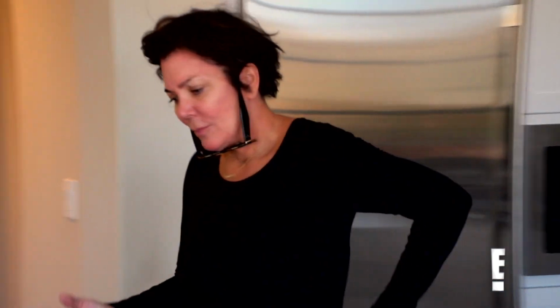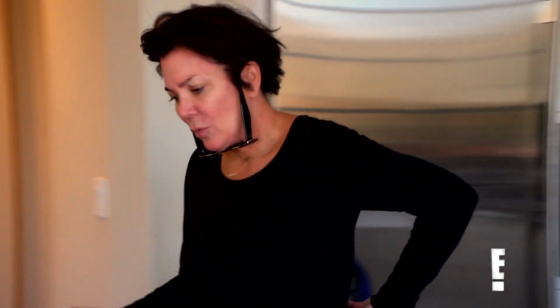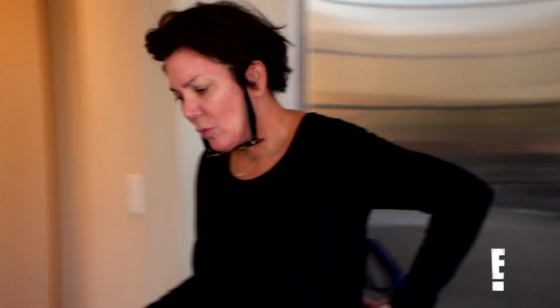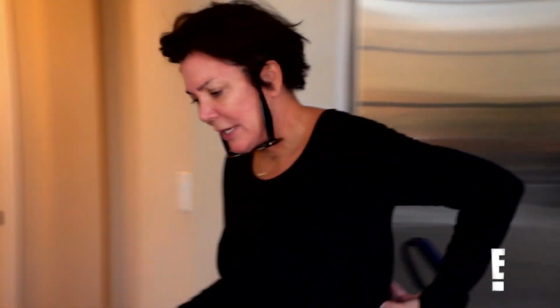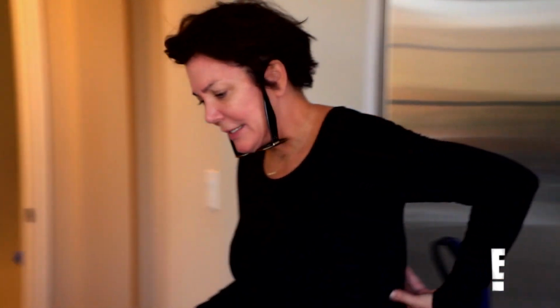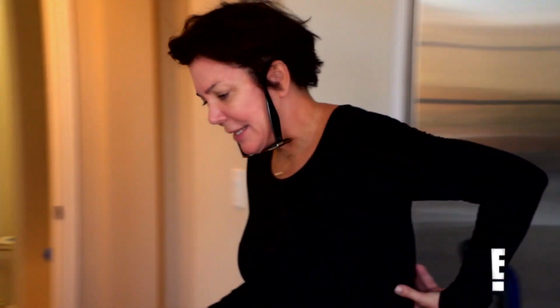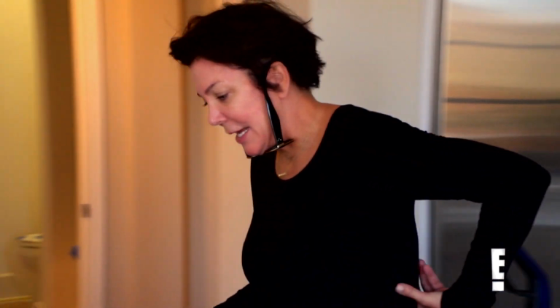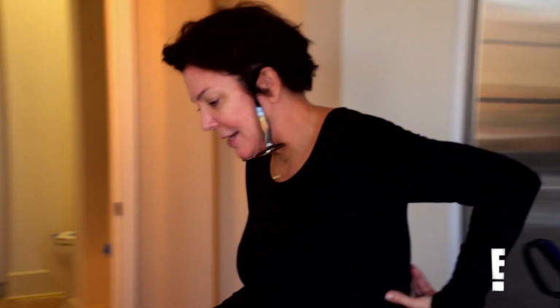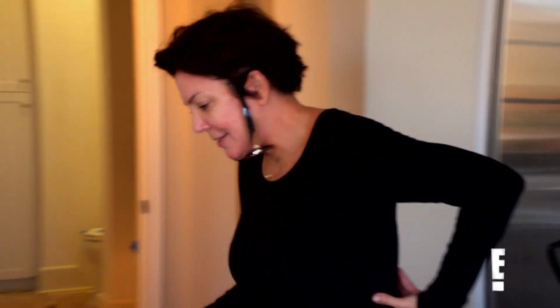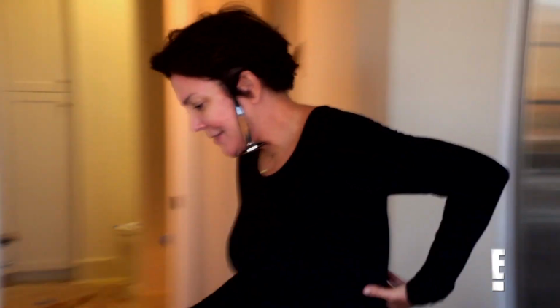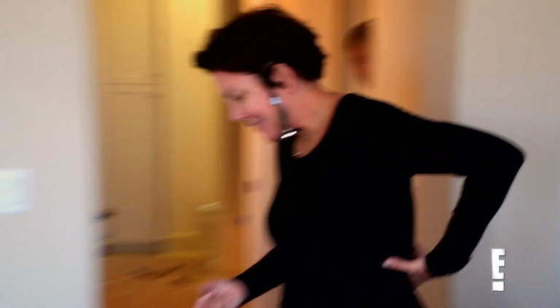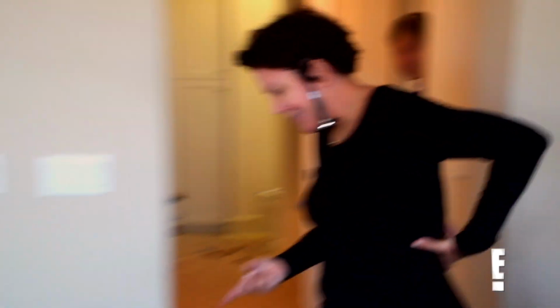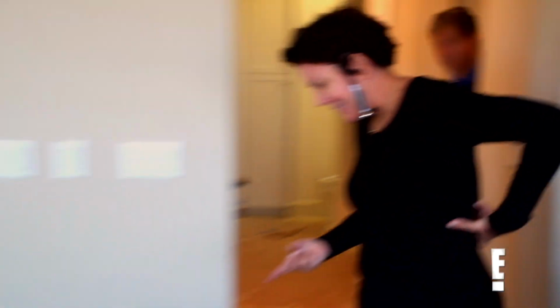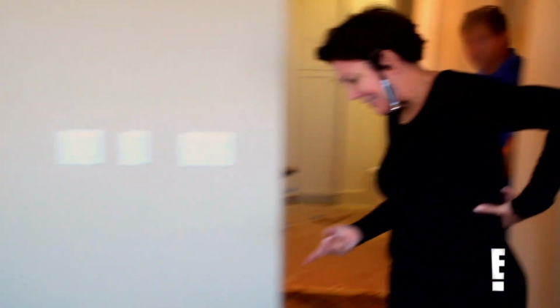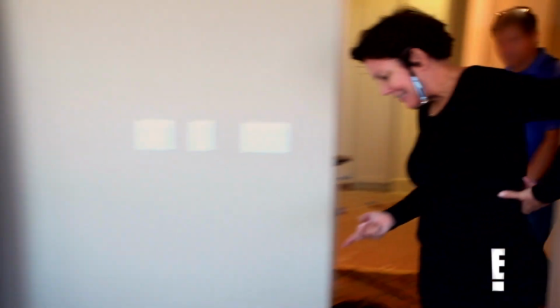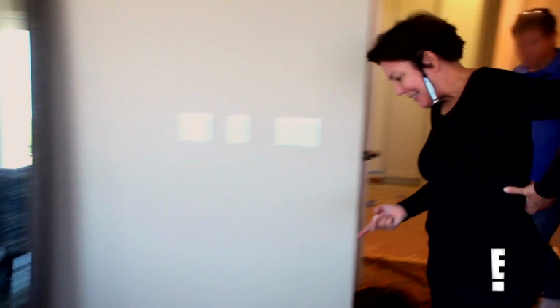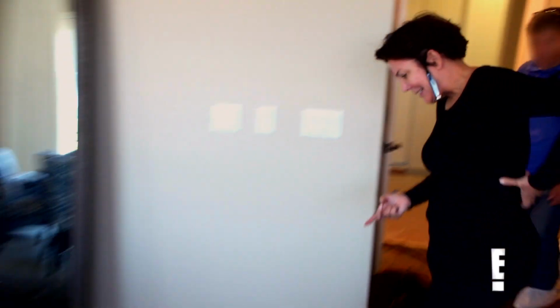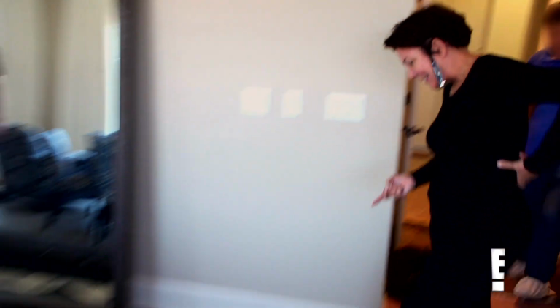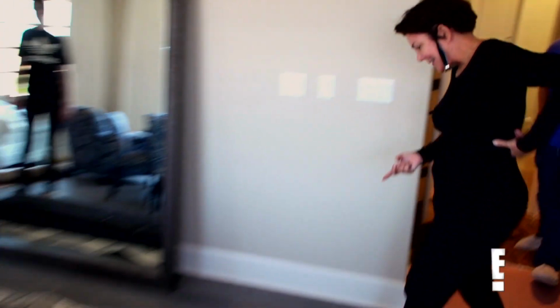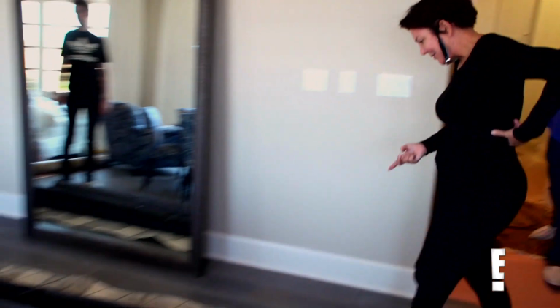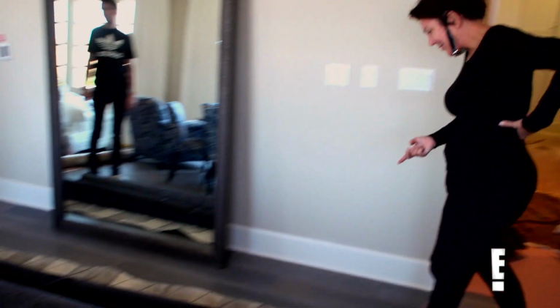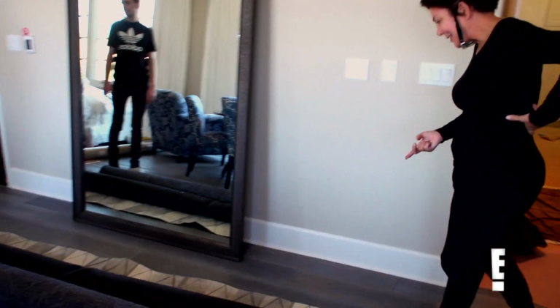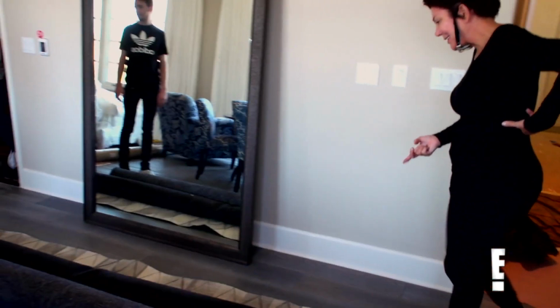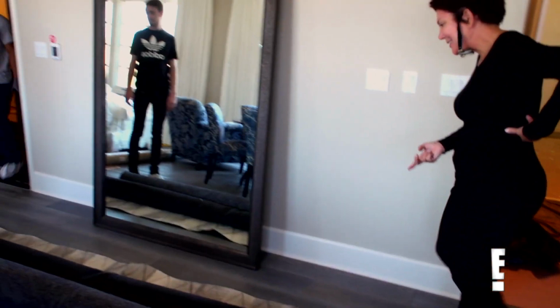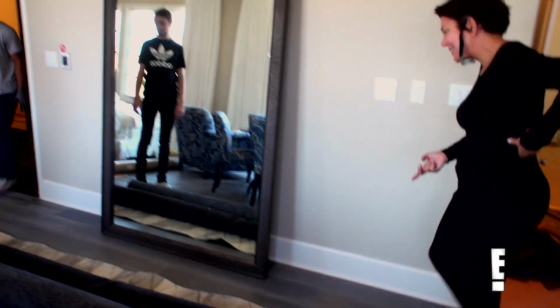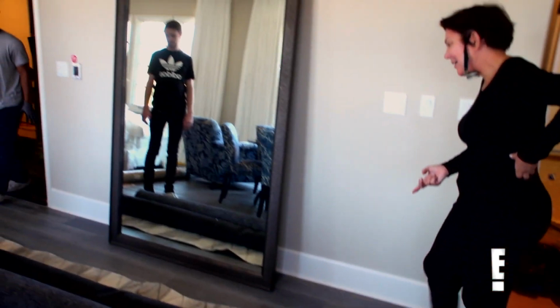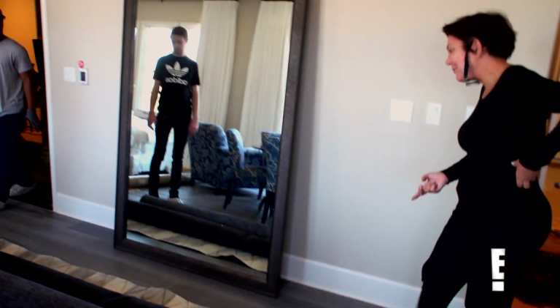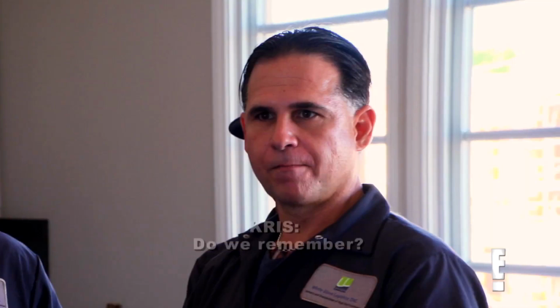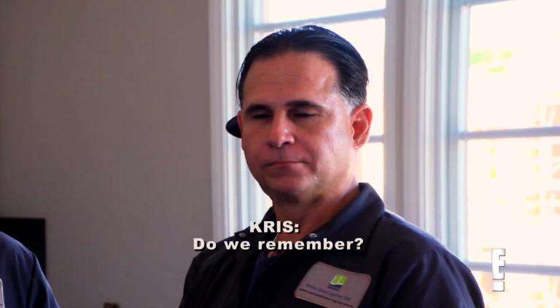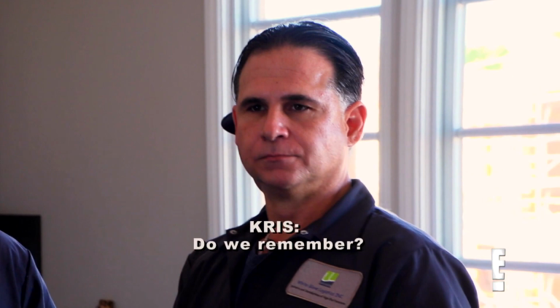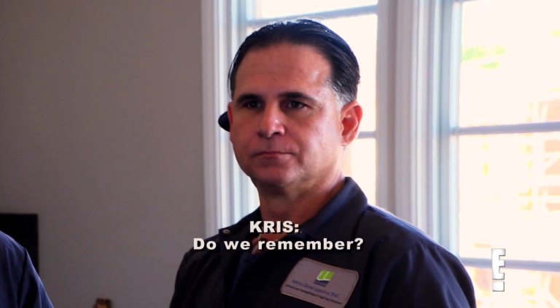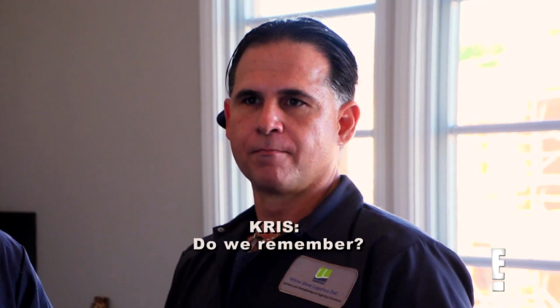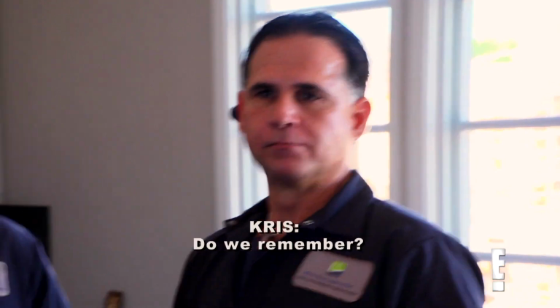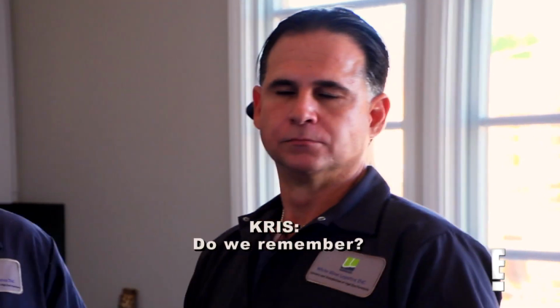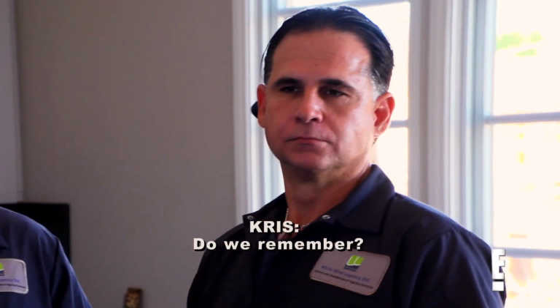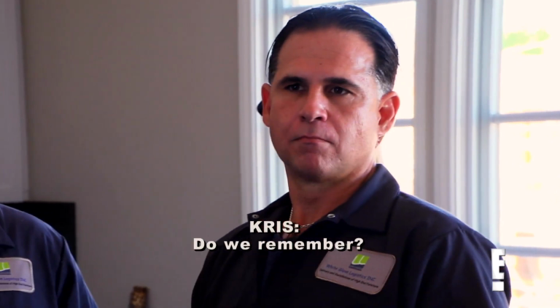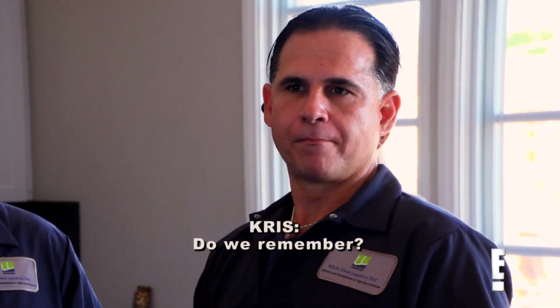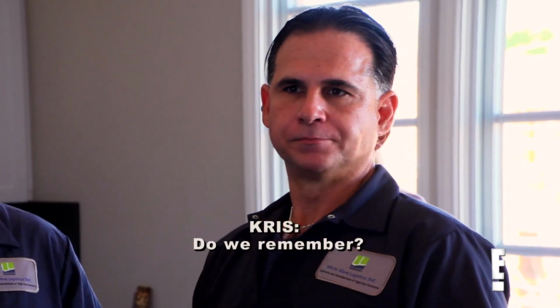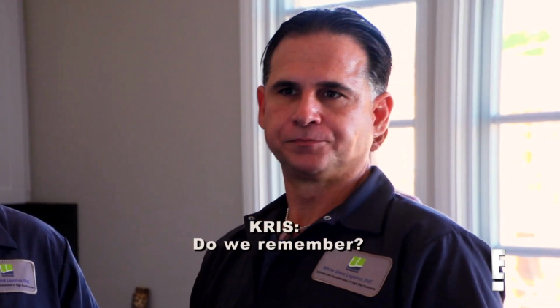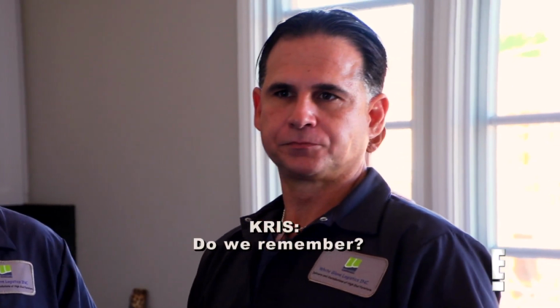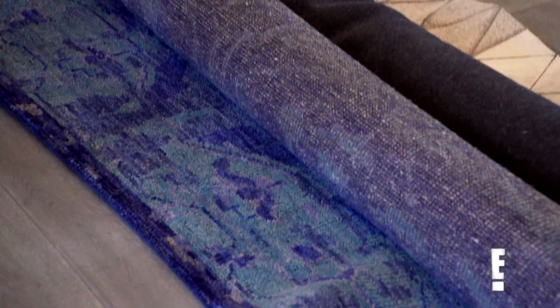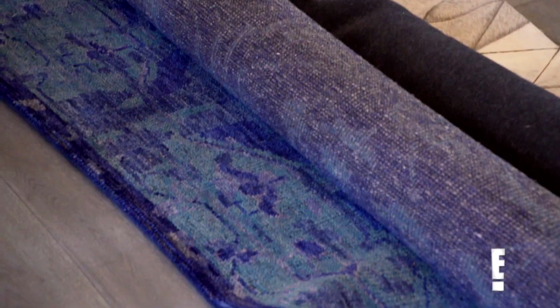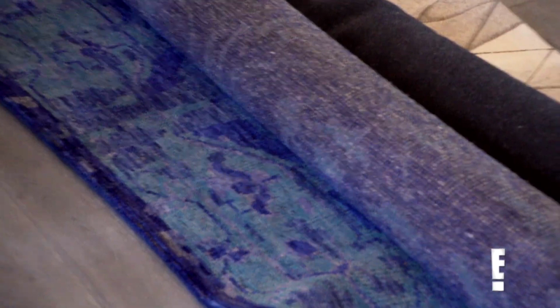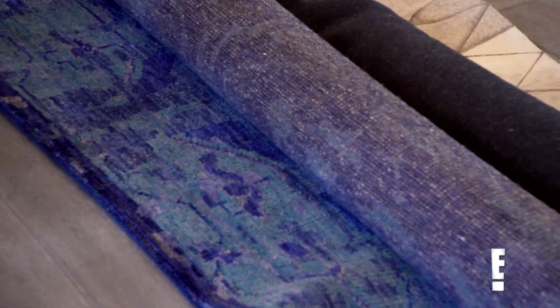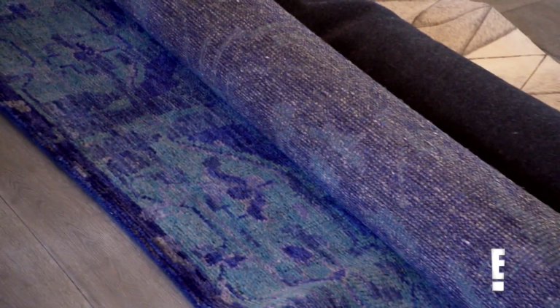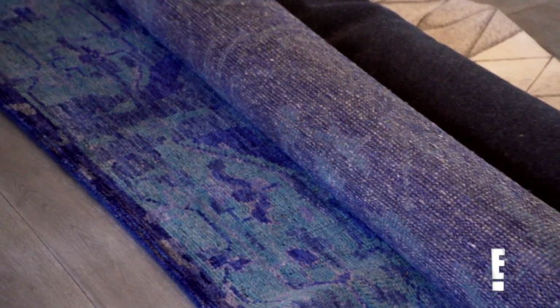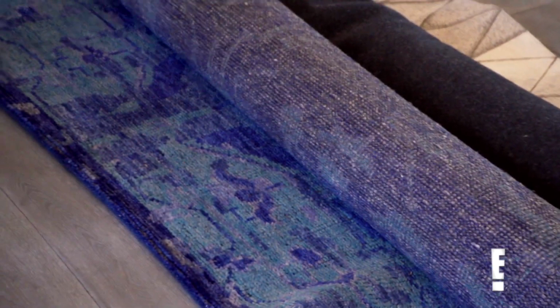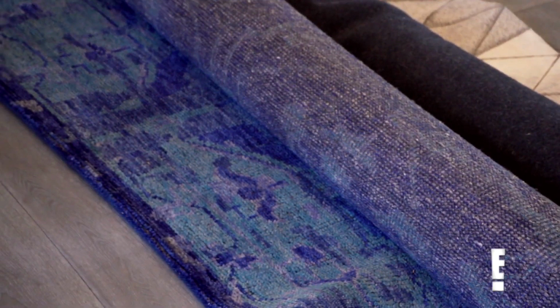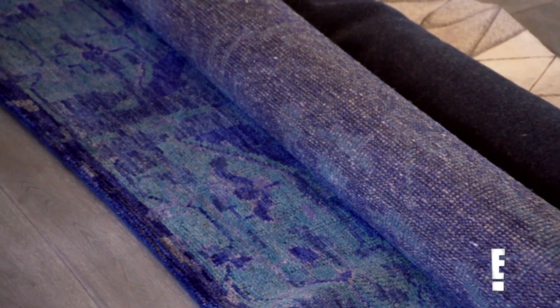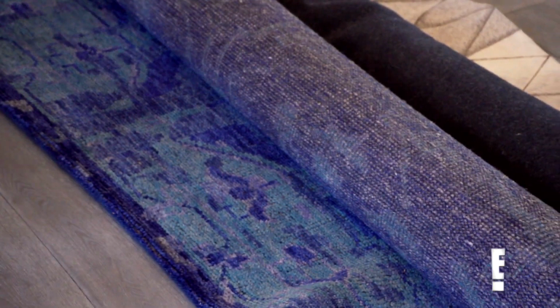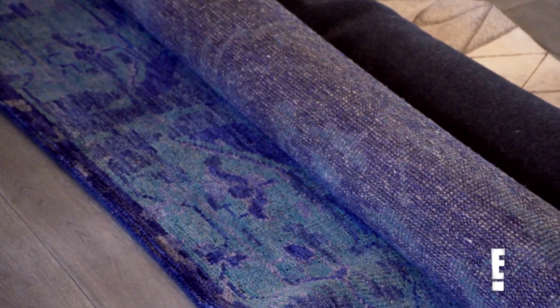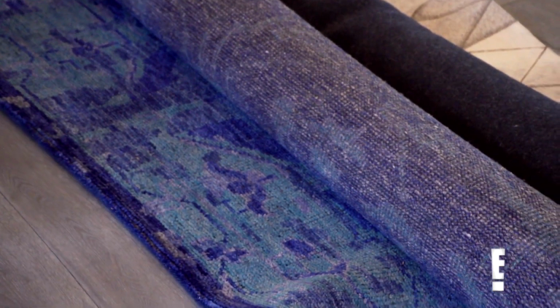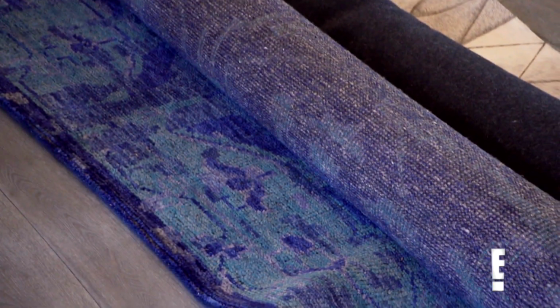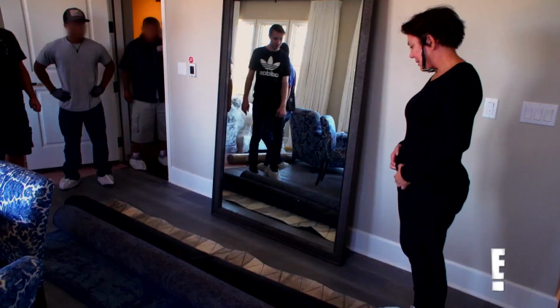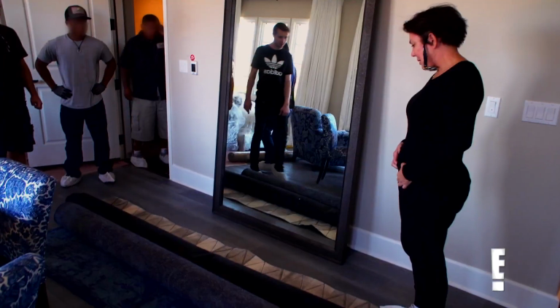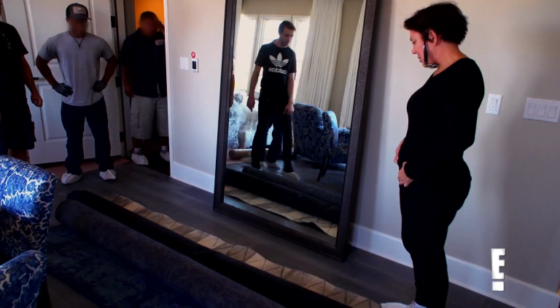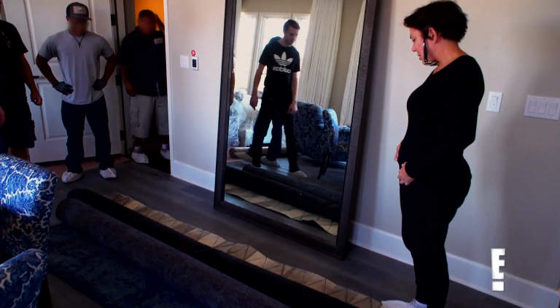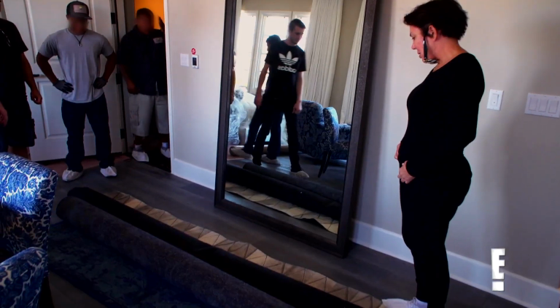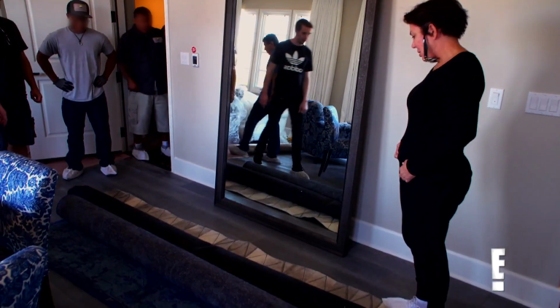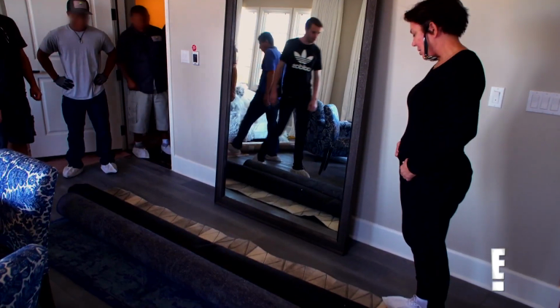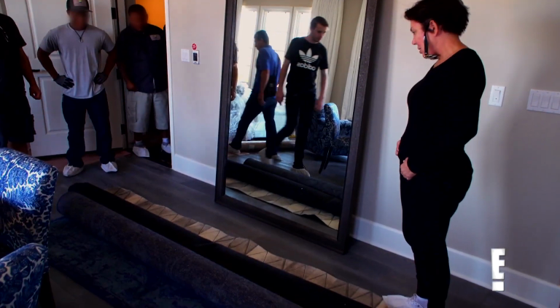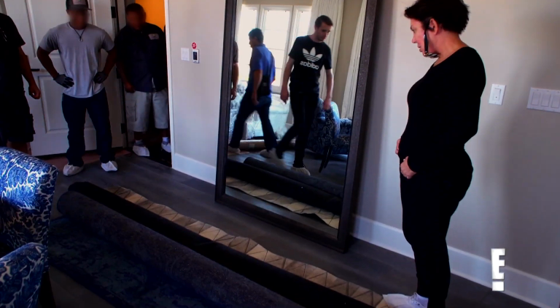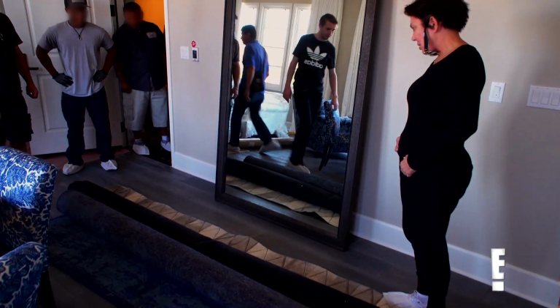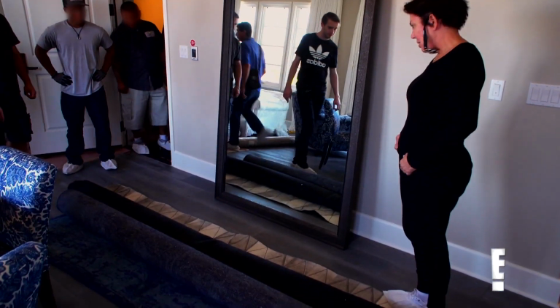What is this? Where does this come from? Do we remember? Oh, is it Kylie's? I'm not sure how it got here.